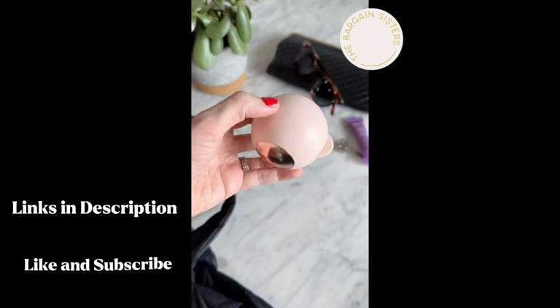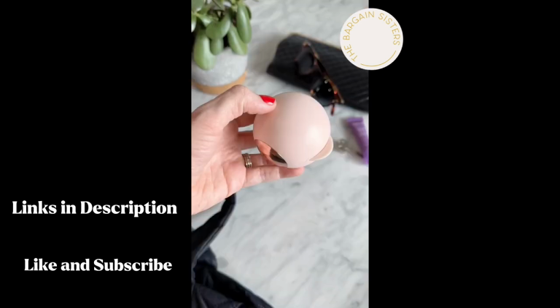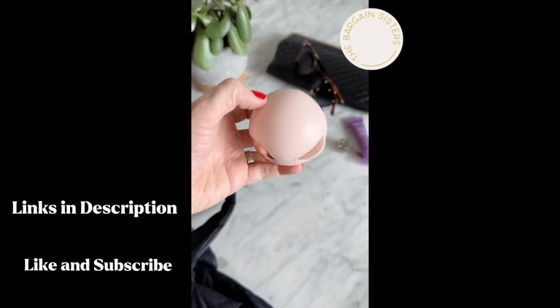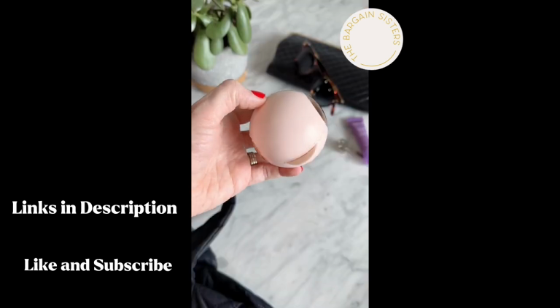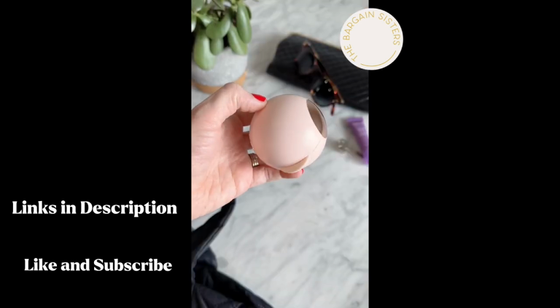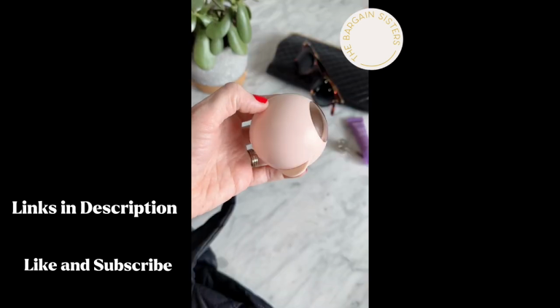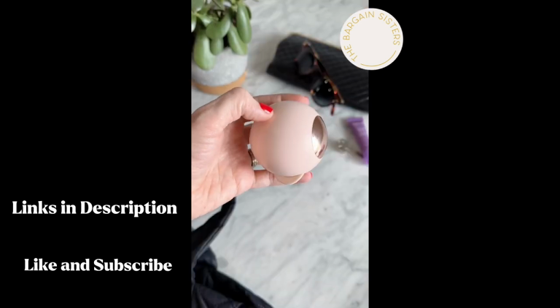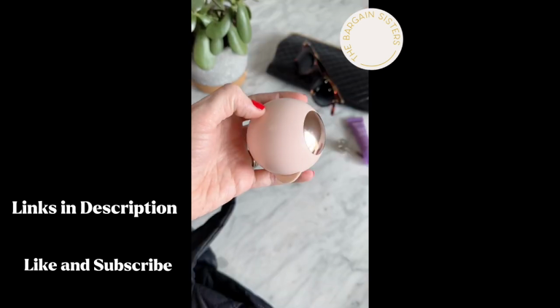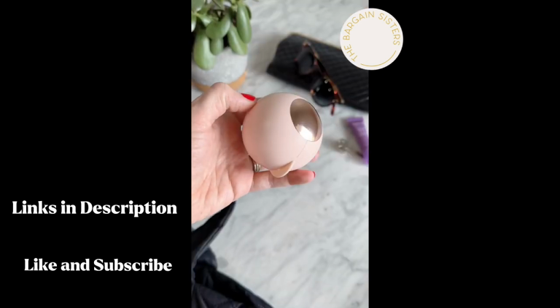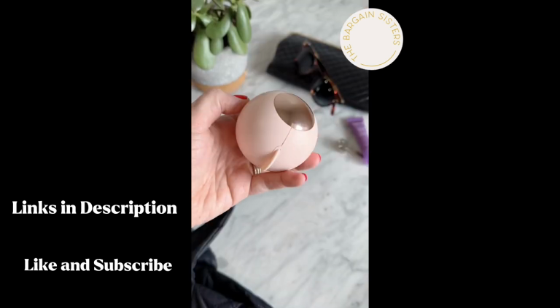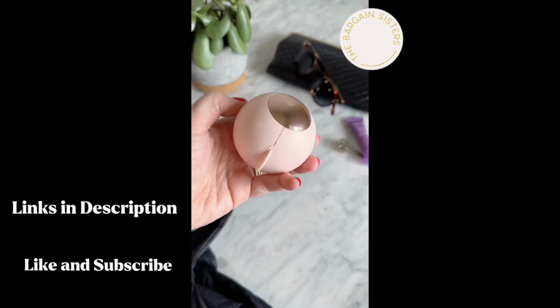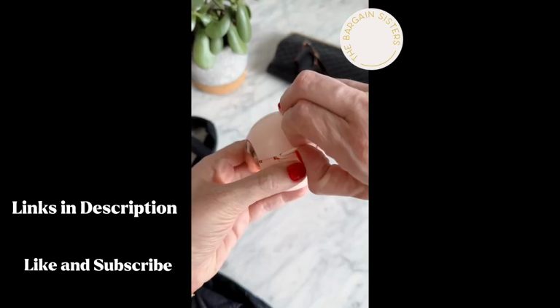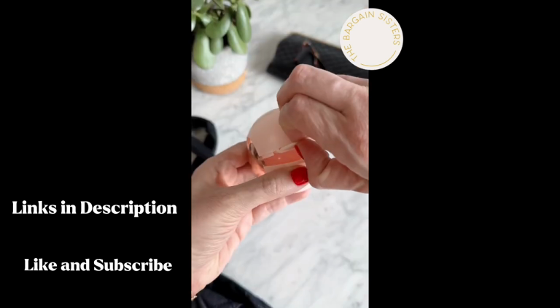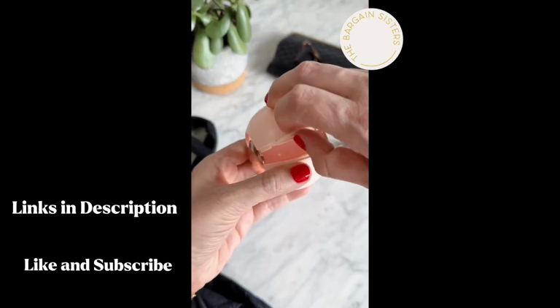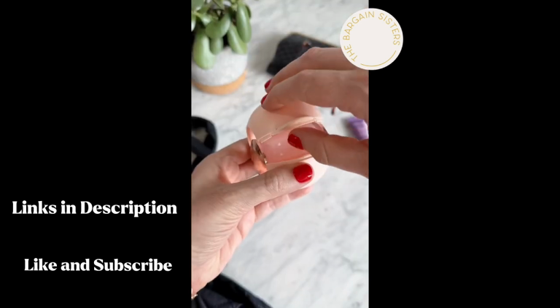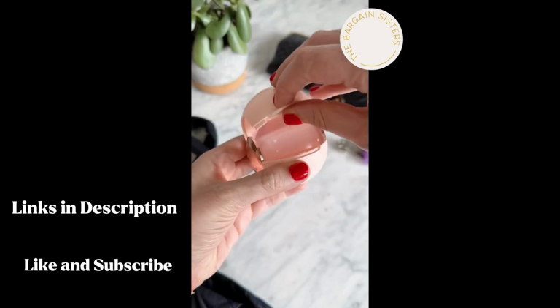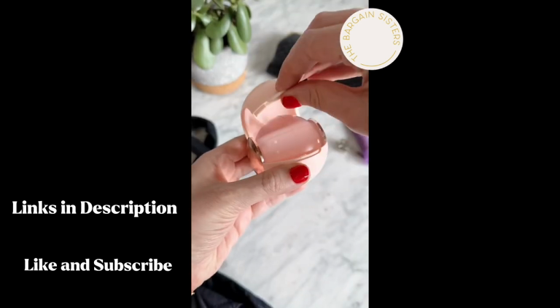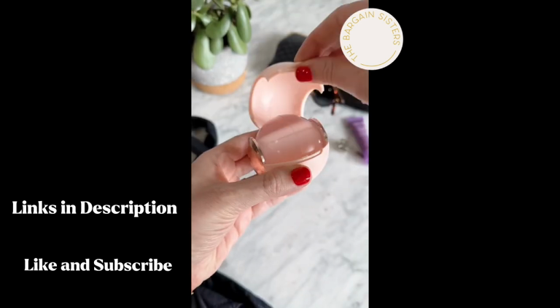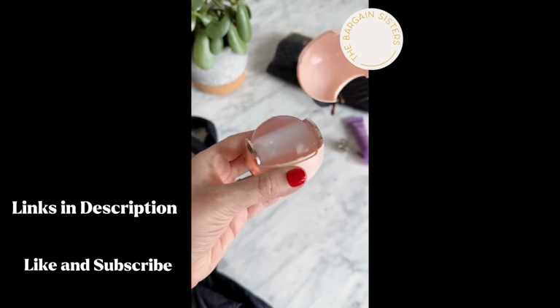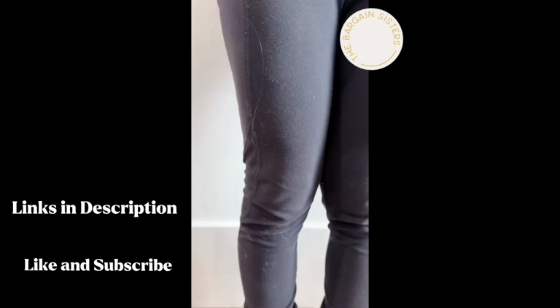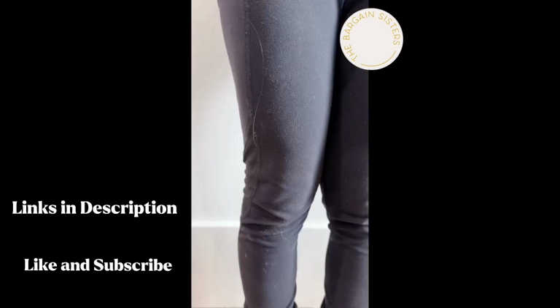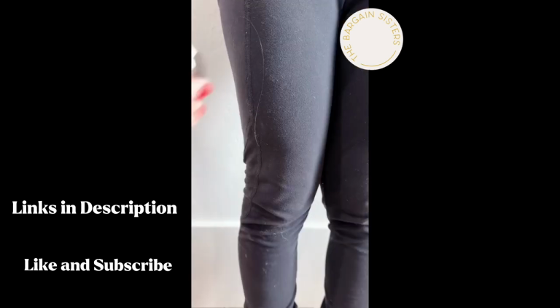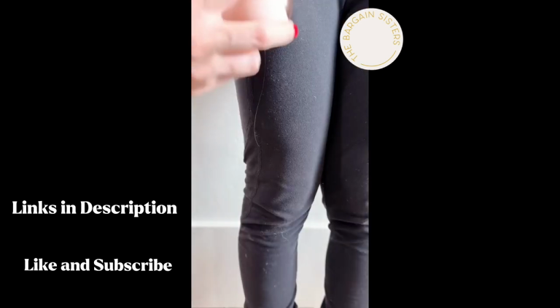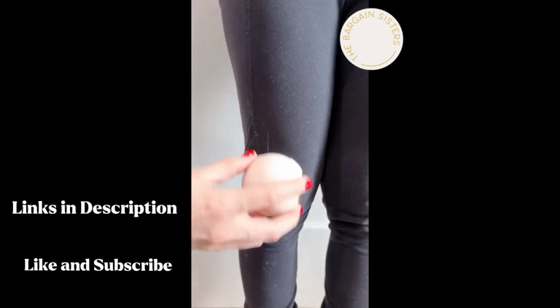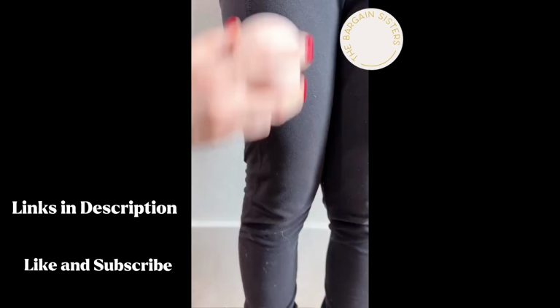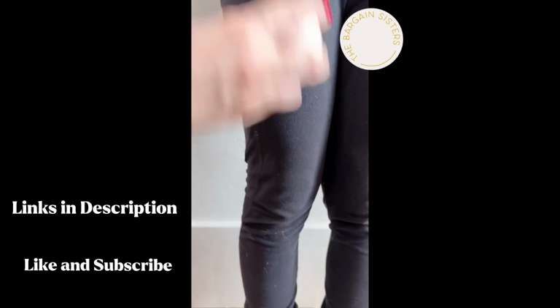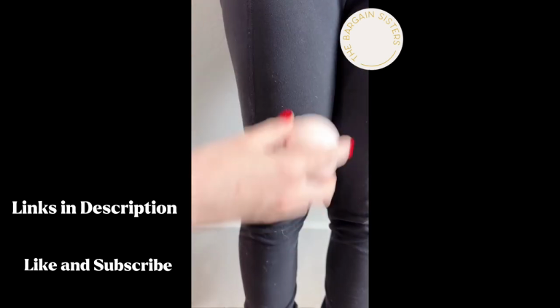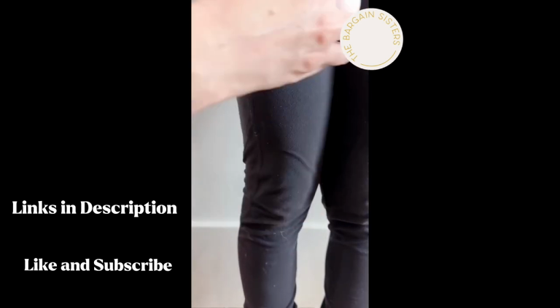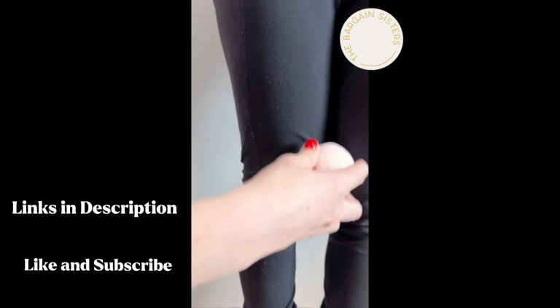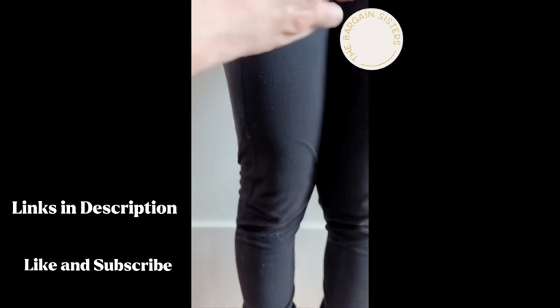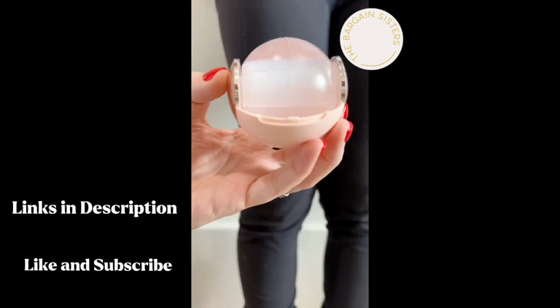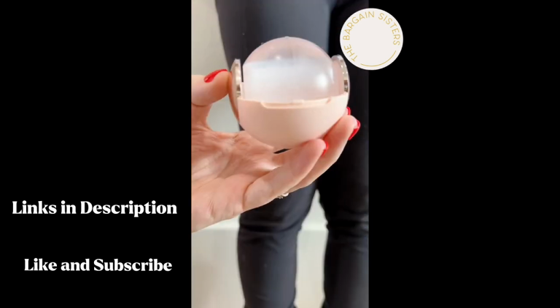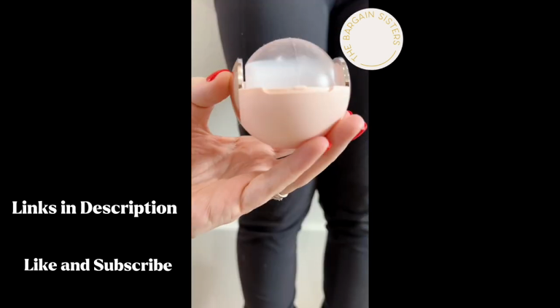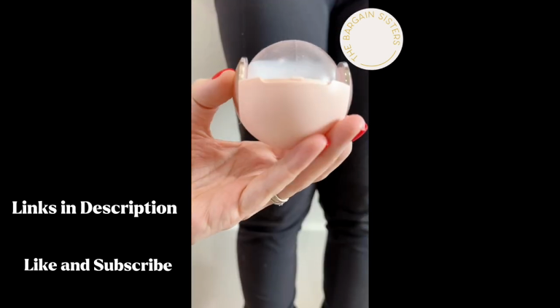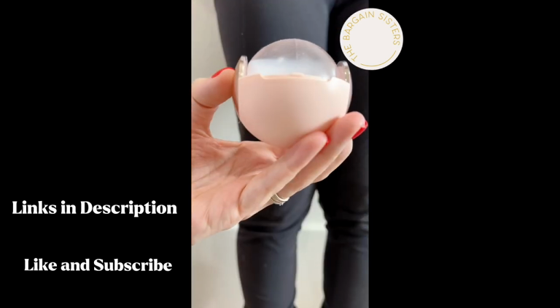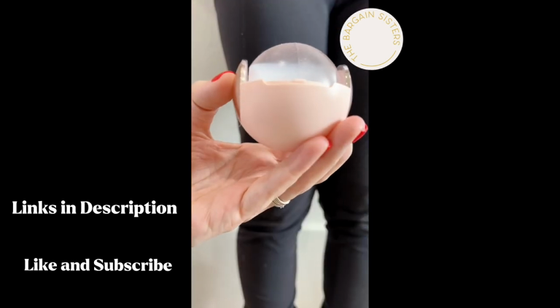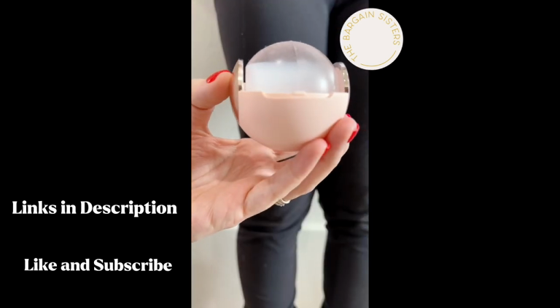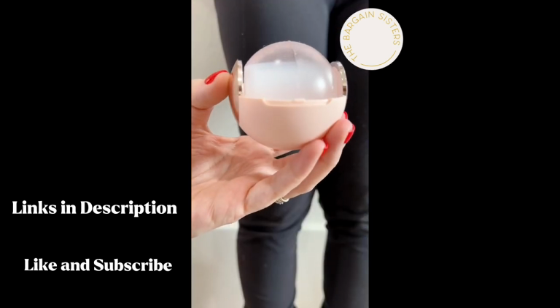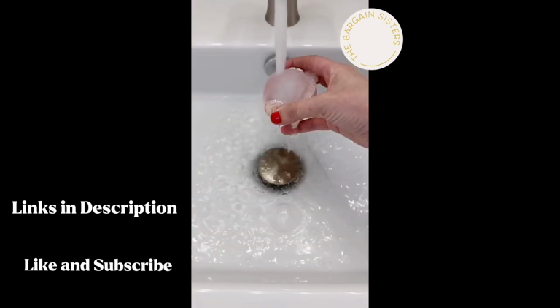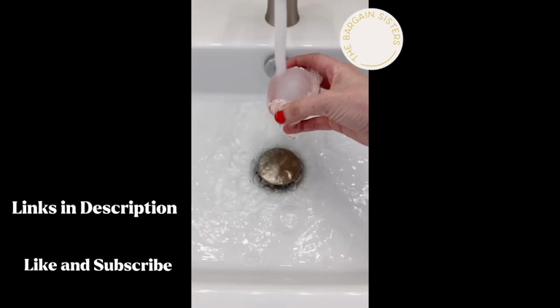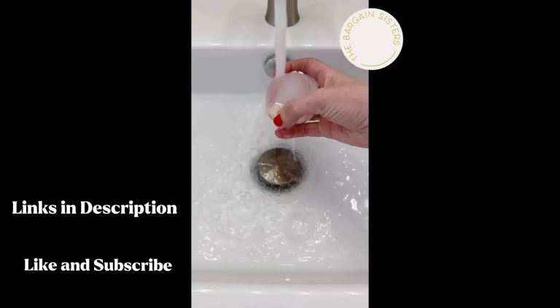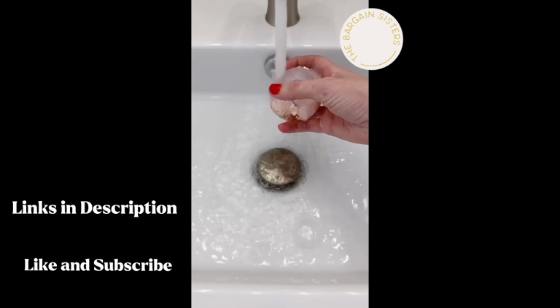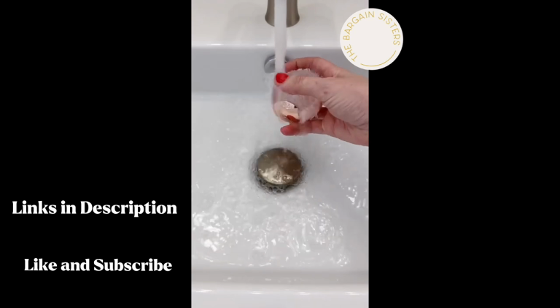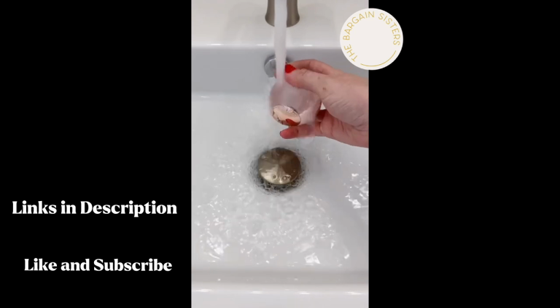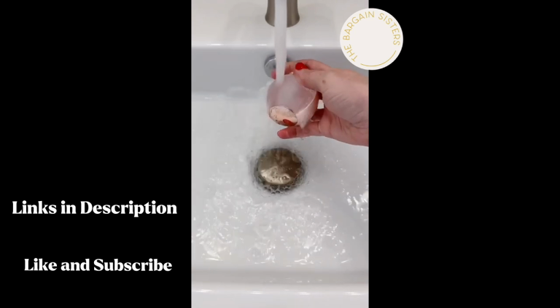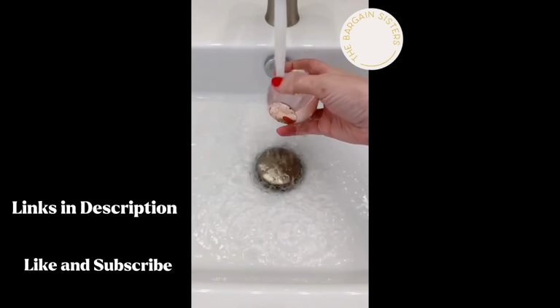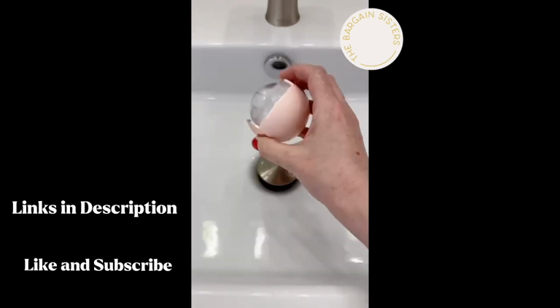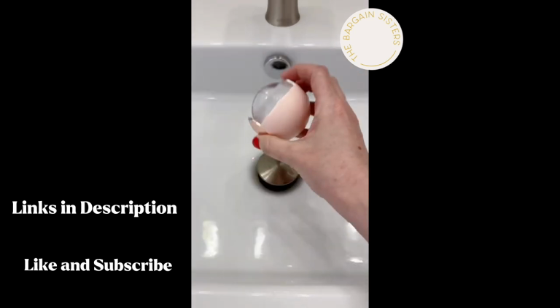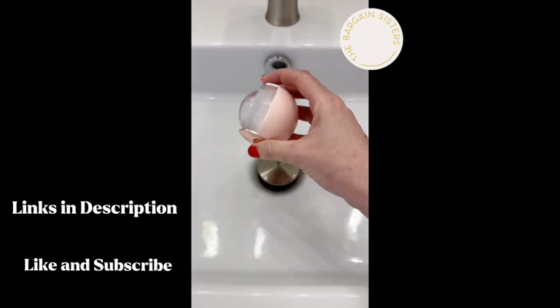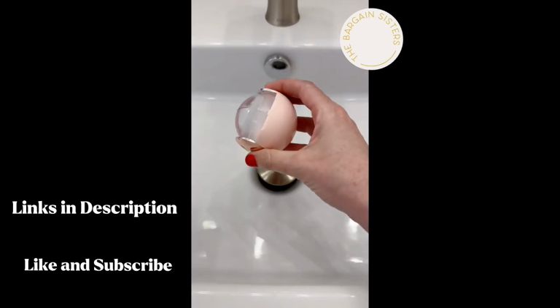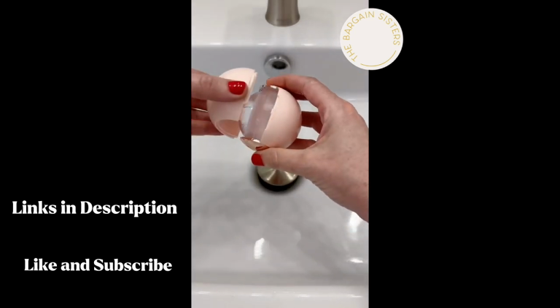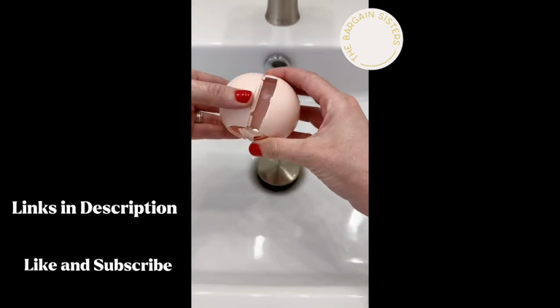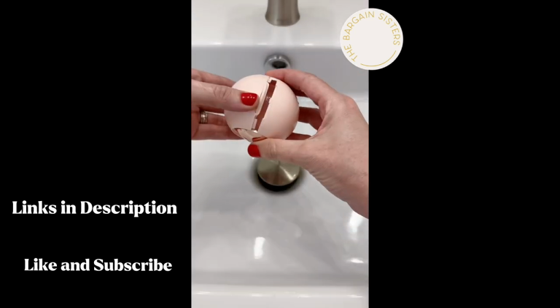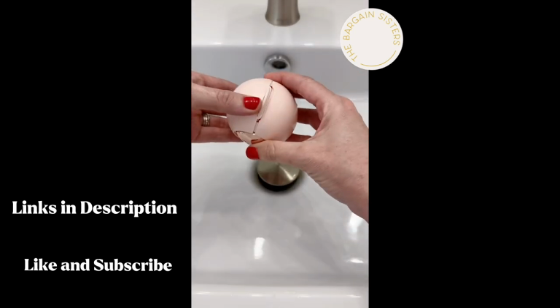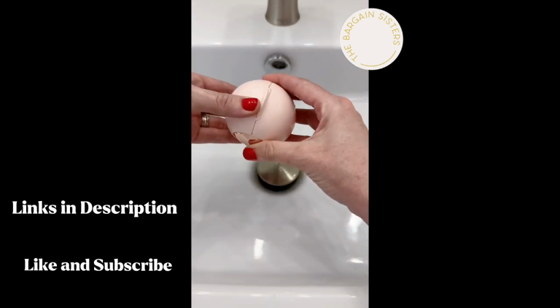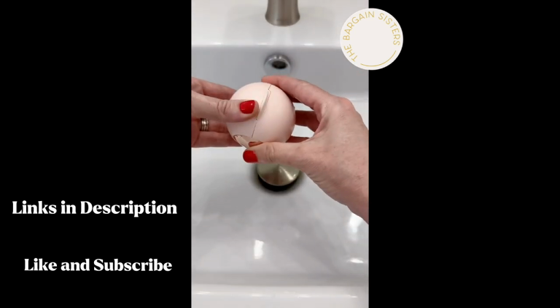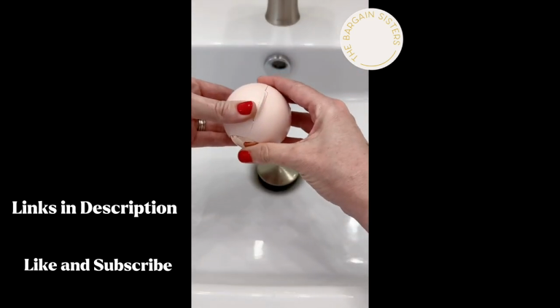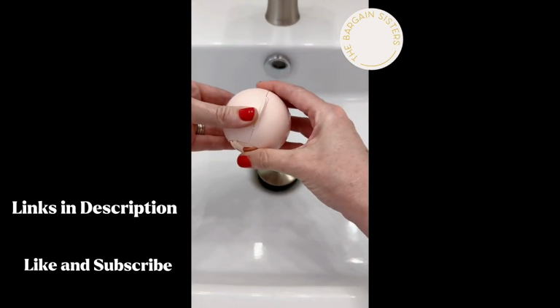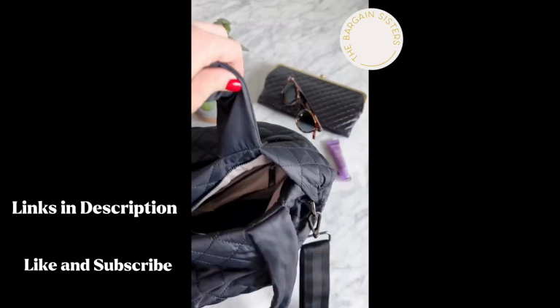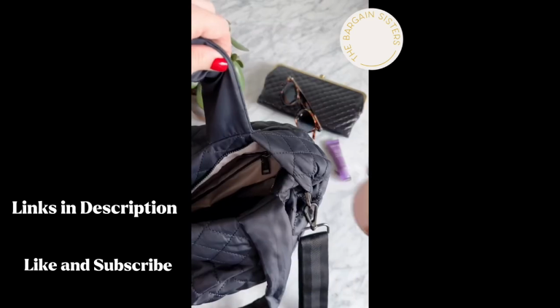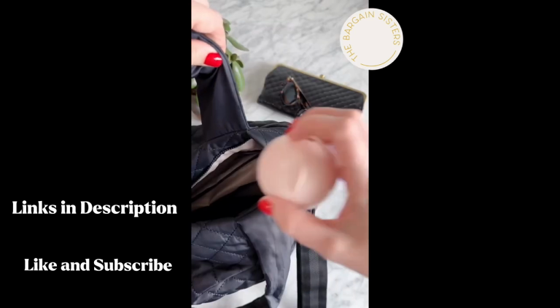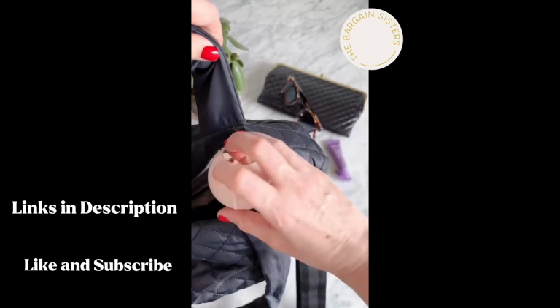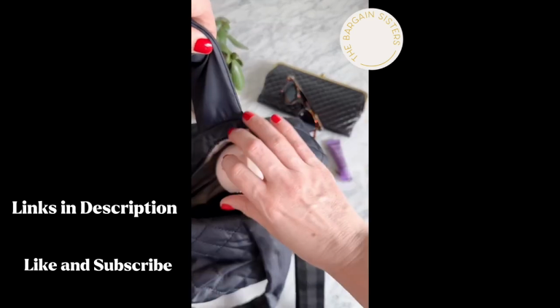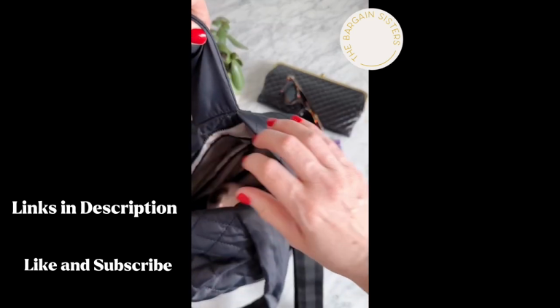If you don't like having fur, fuzzies, and hair all over you during the day, you need this reusable lint roller. It's washable and fits perfectly in your purse.